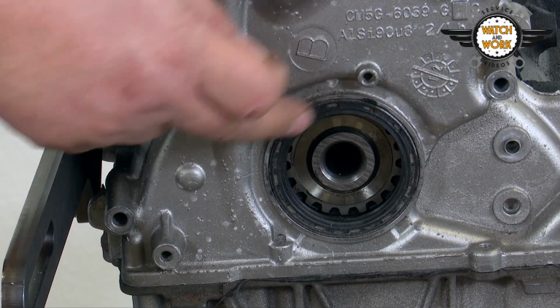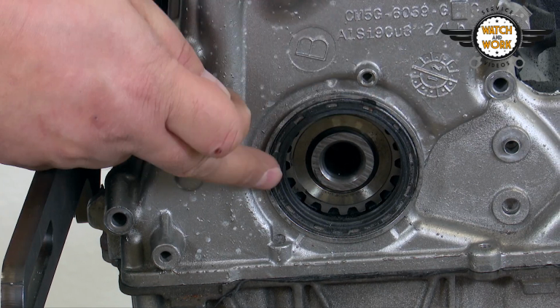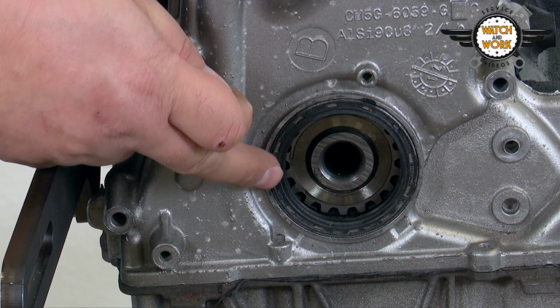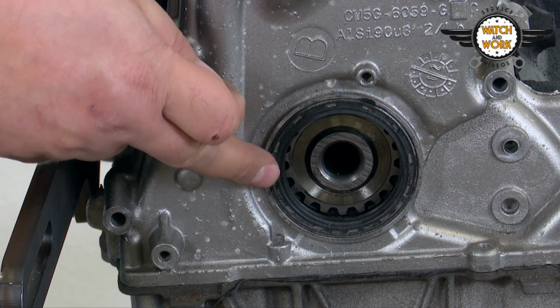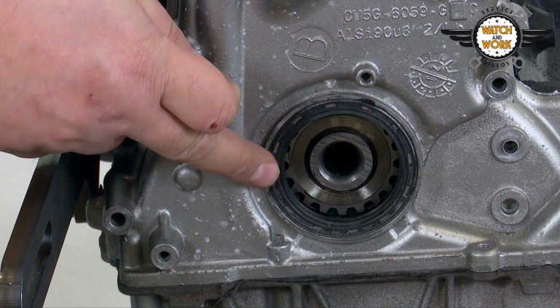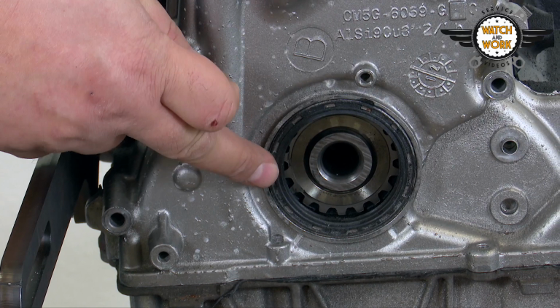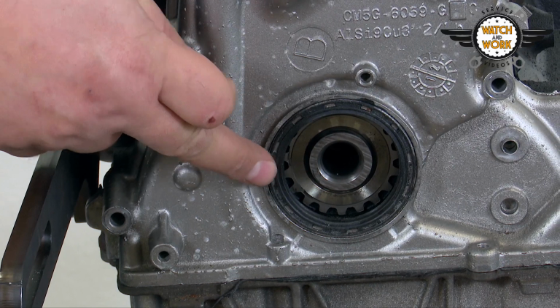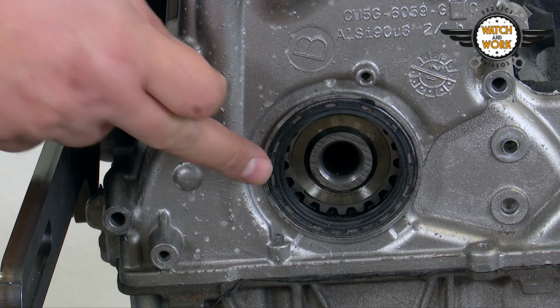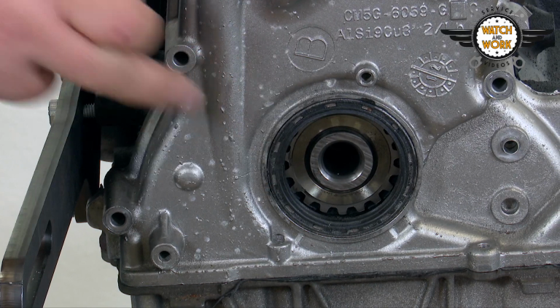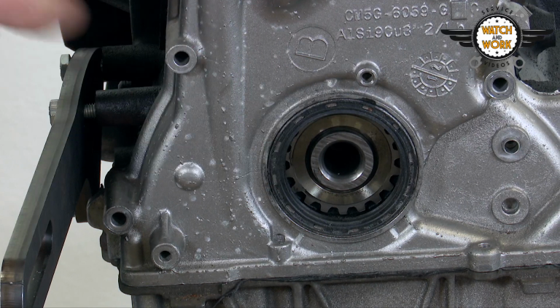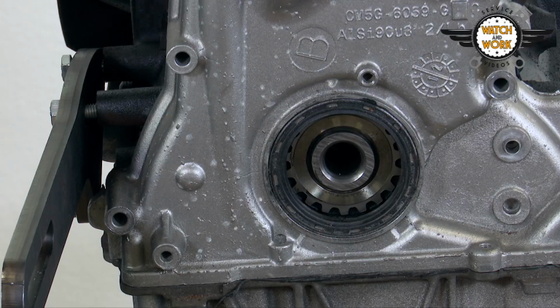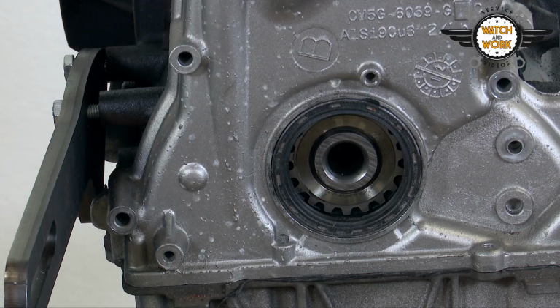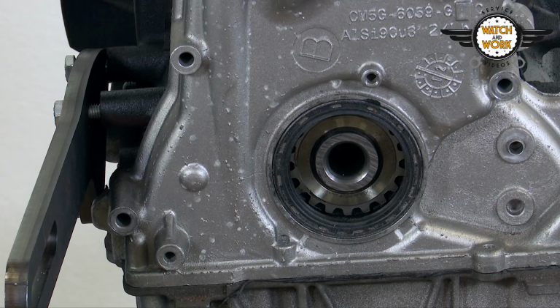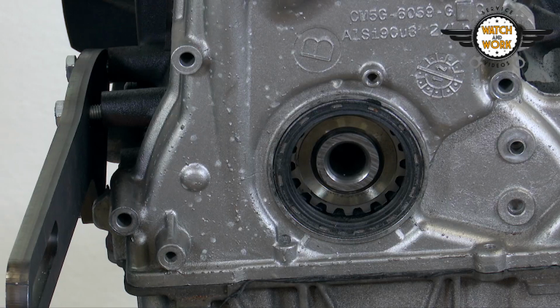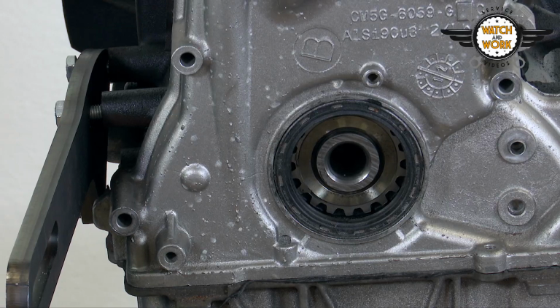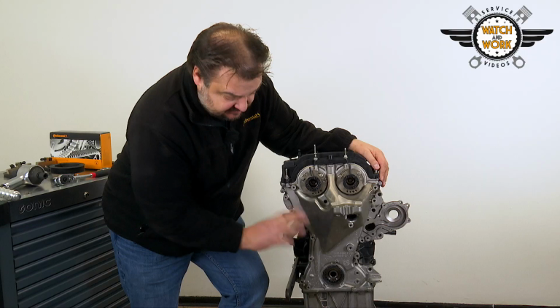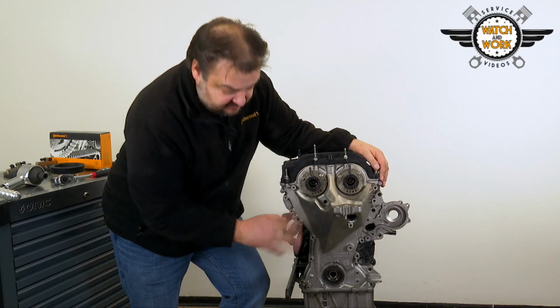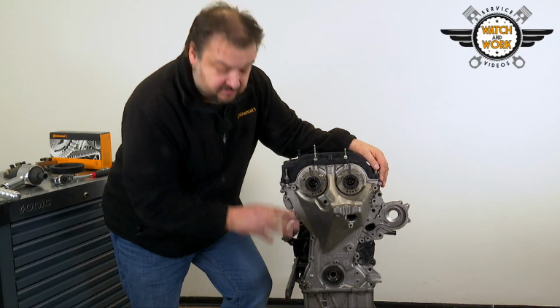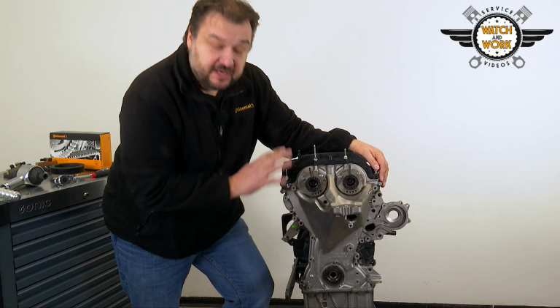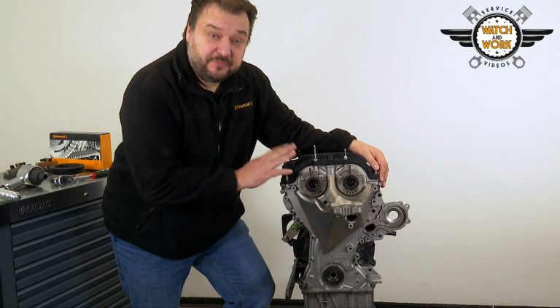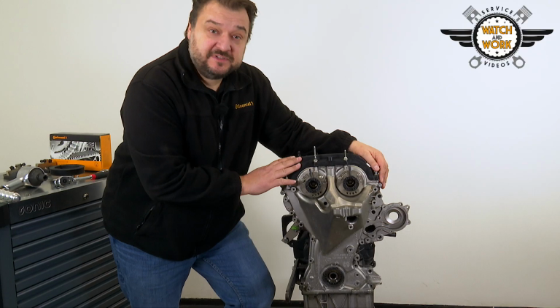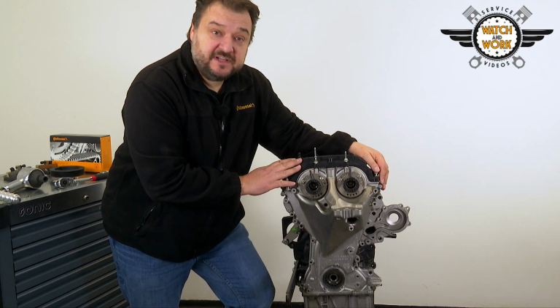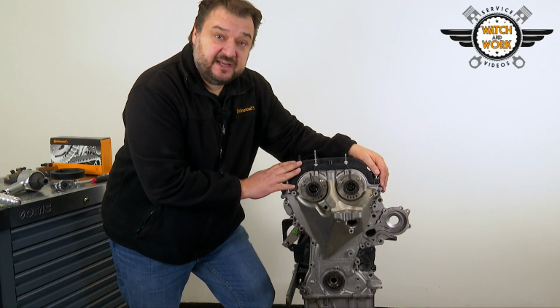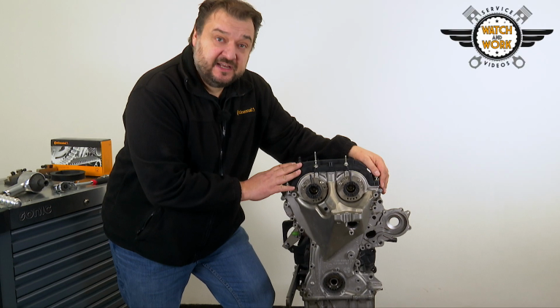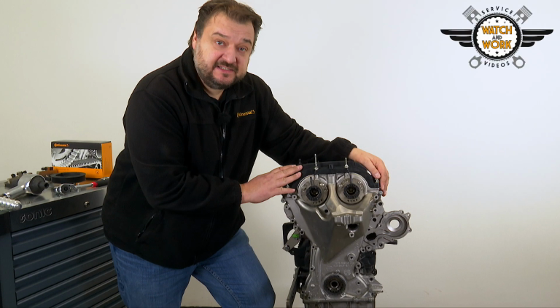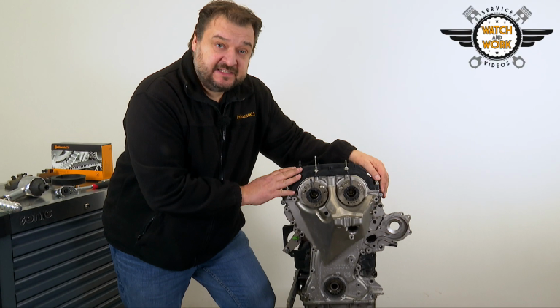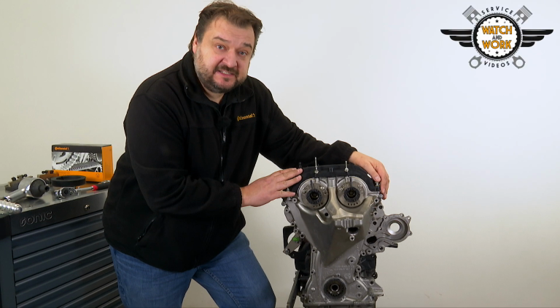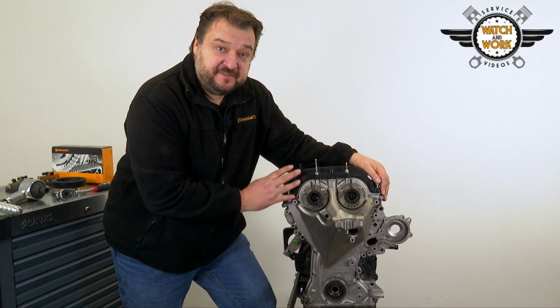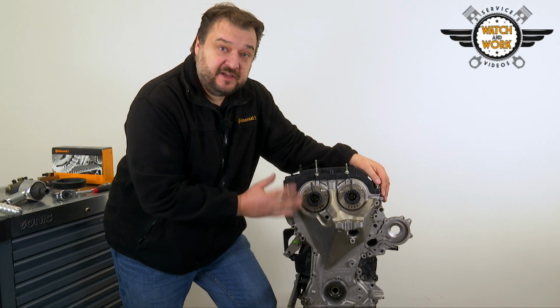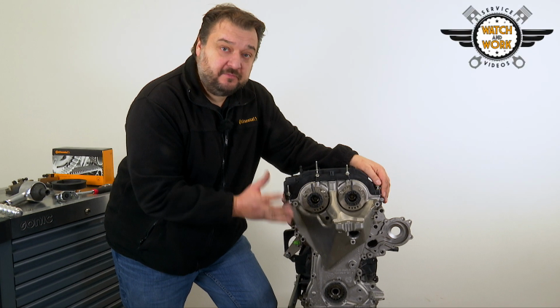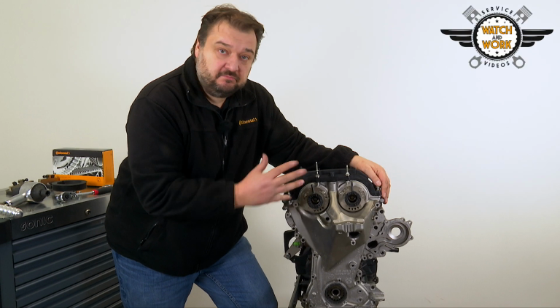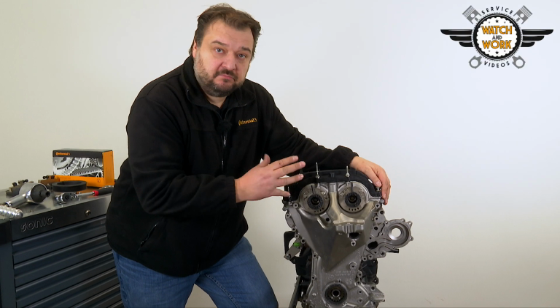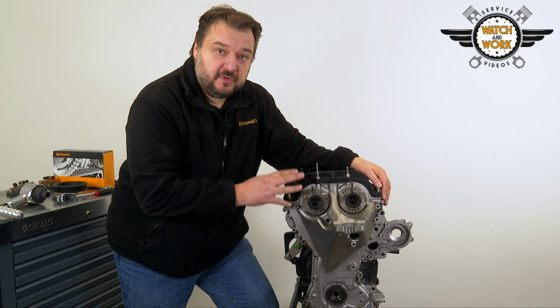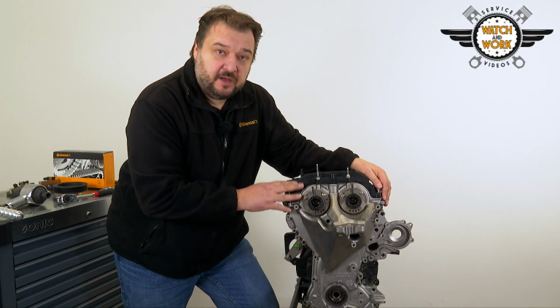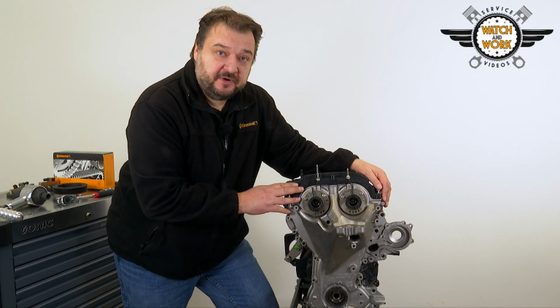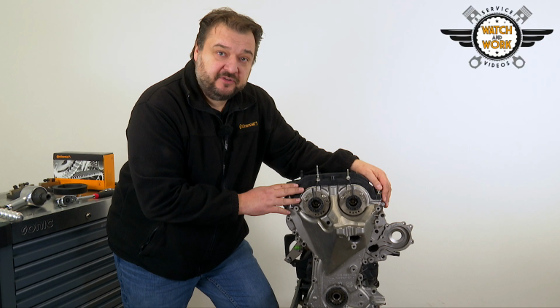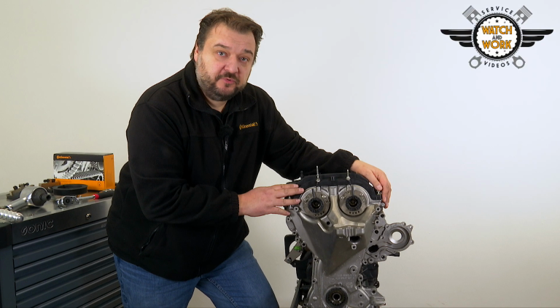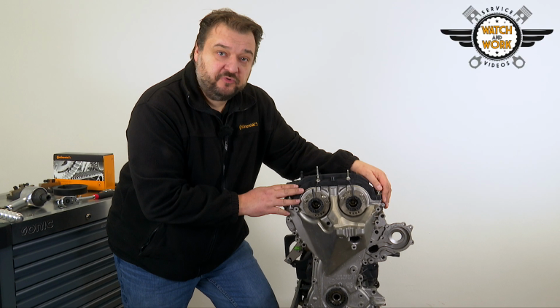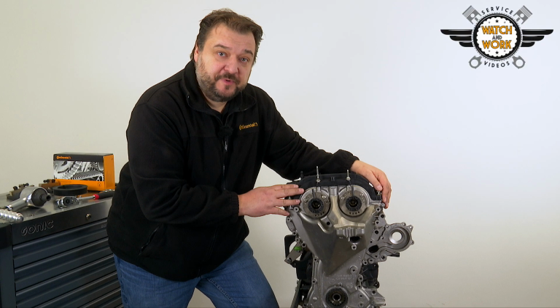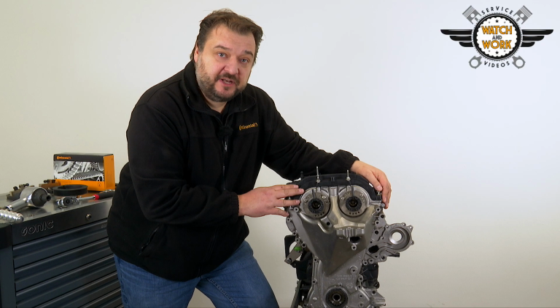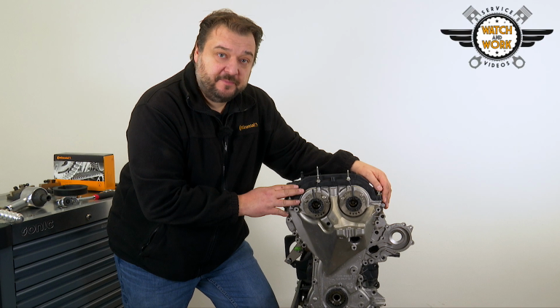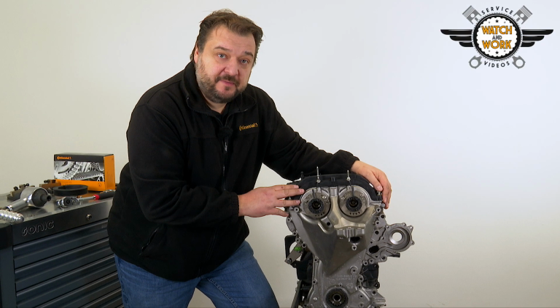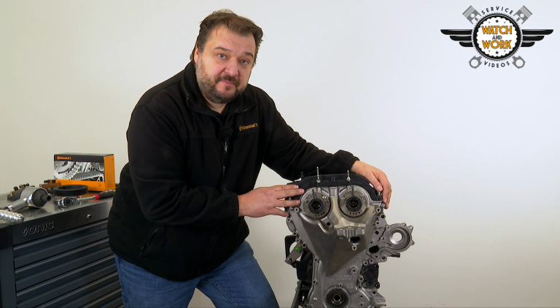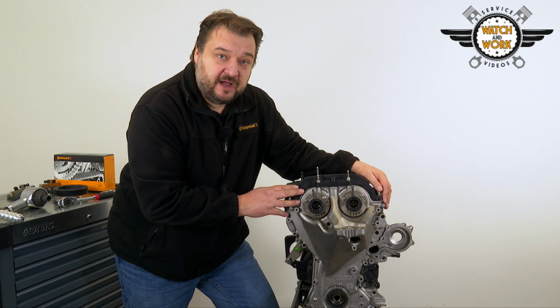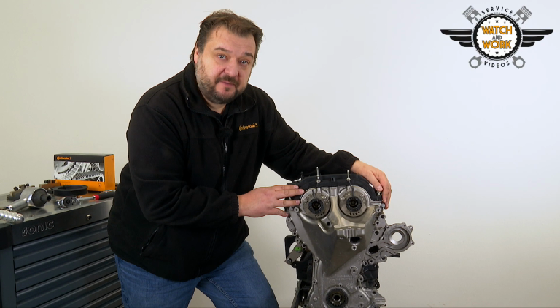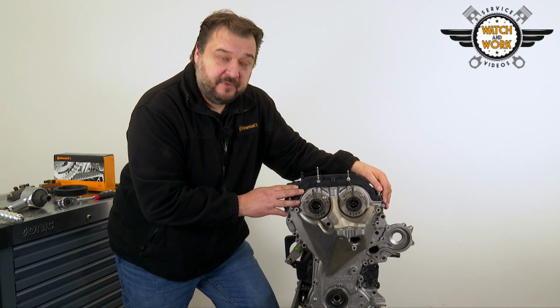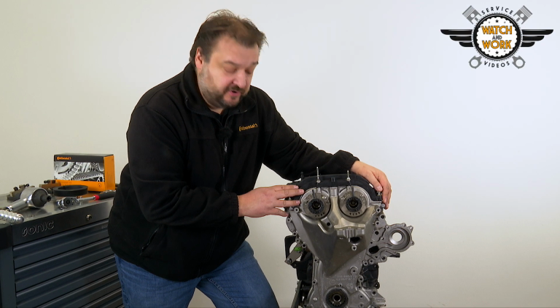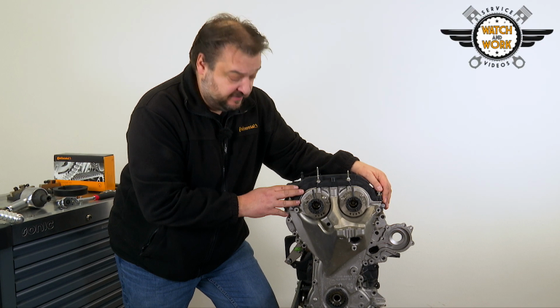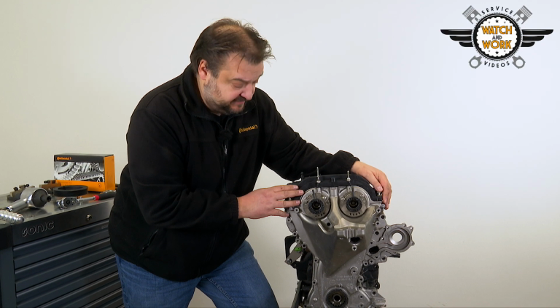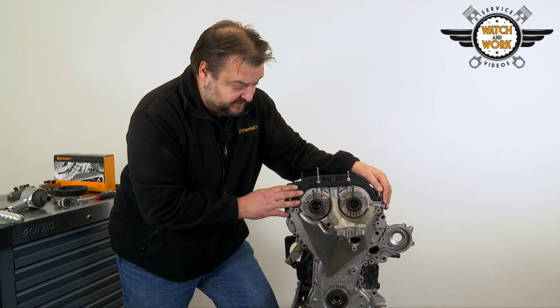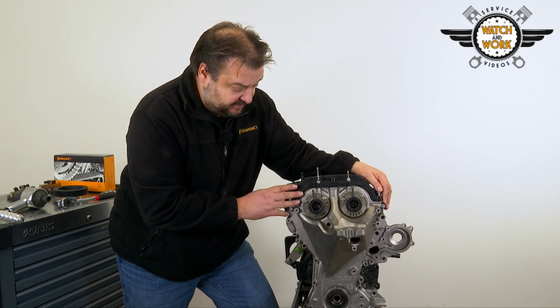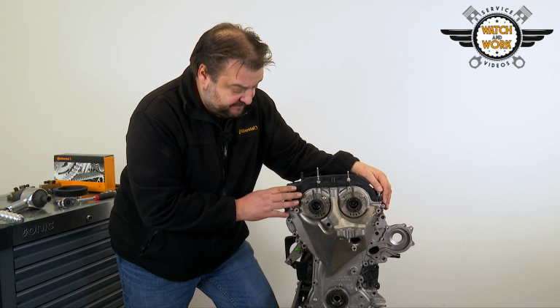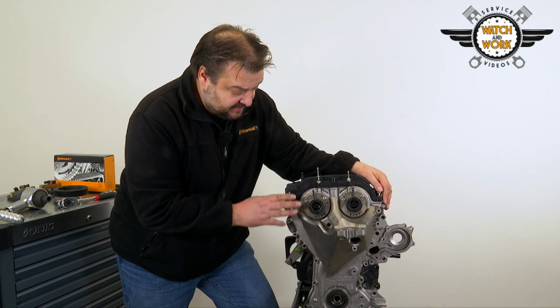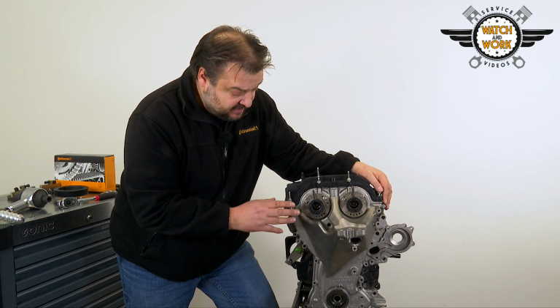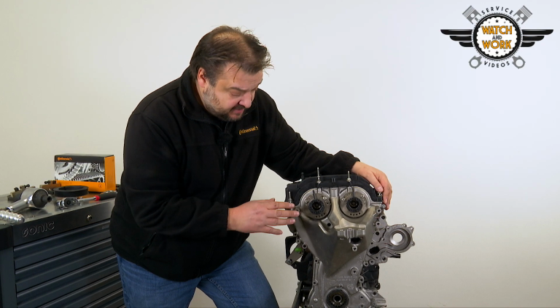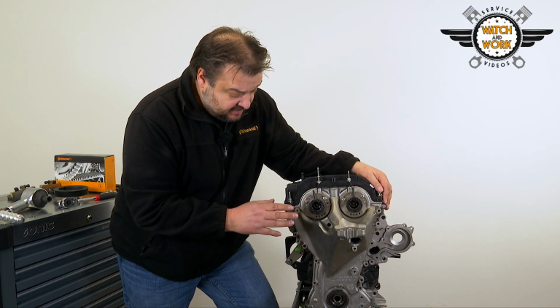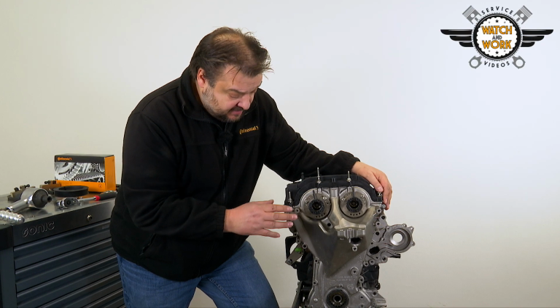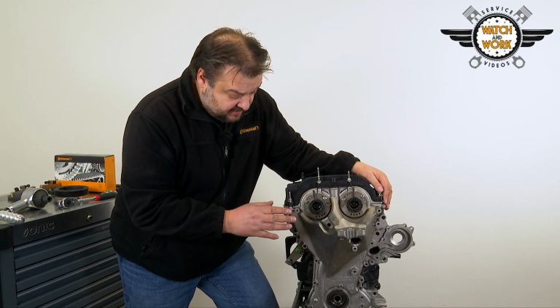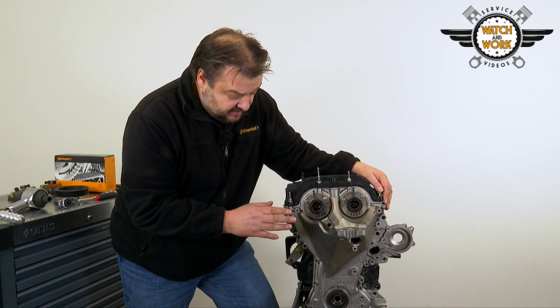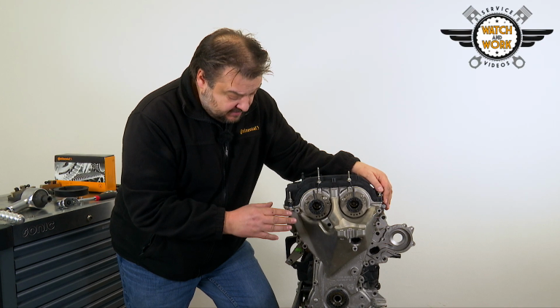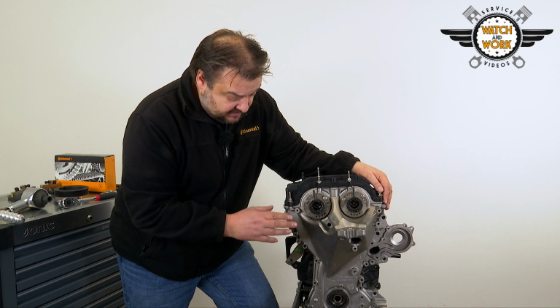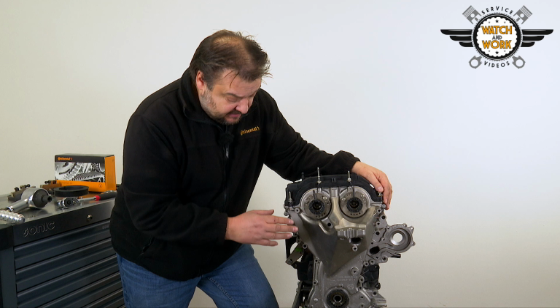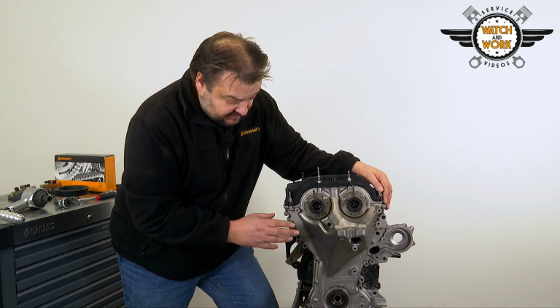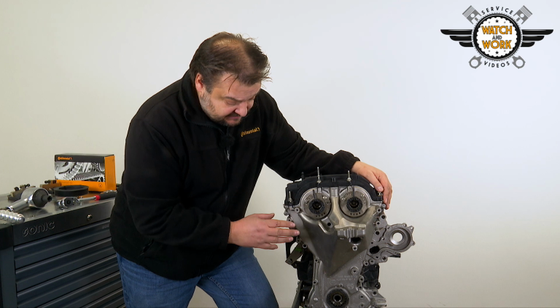You then remove the sealing ring at the bottom, which will have to be replaced during reassembly, but we'll come back to that later.